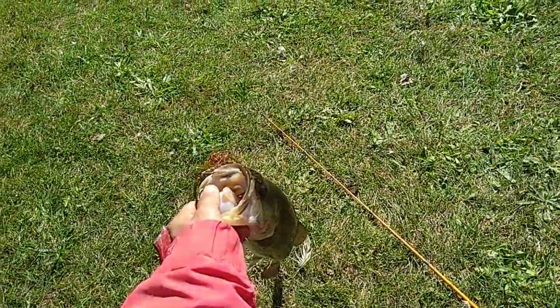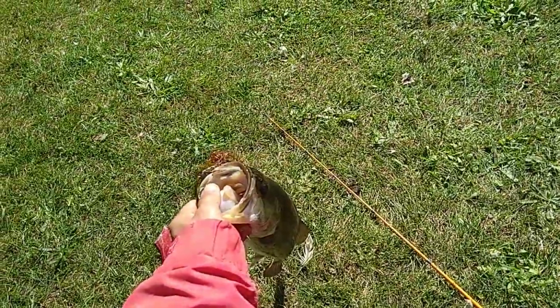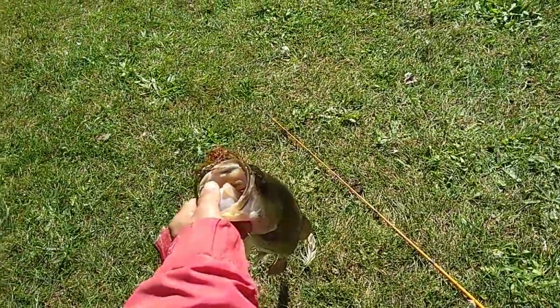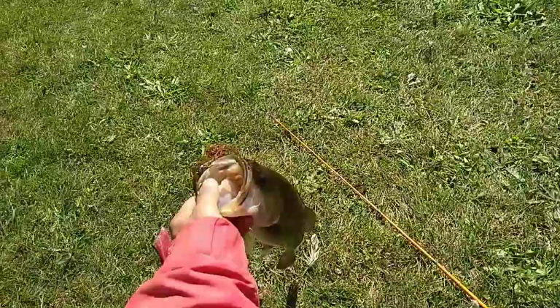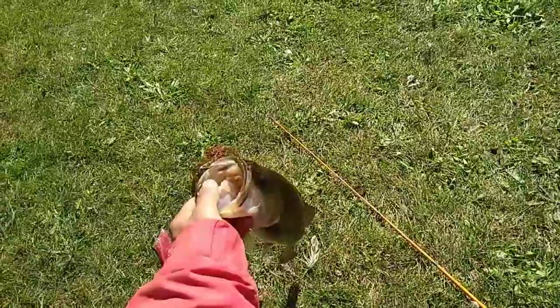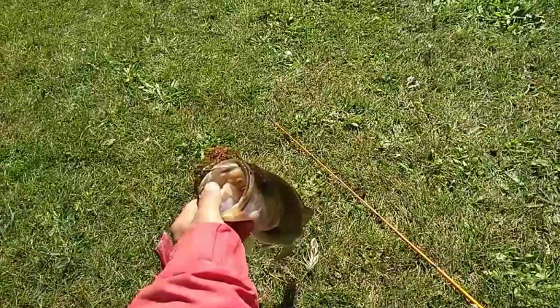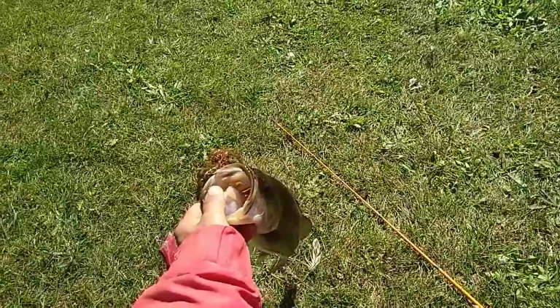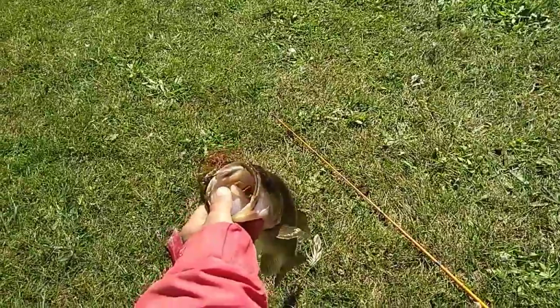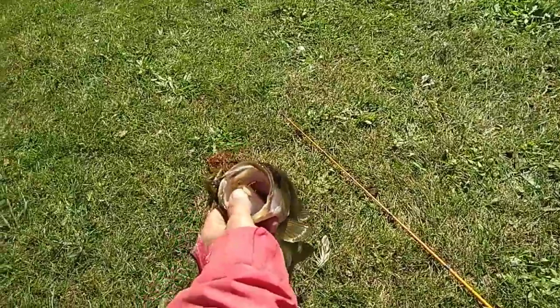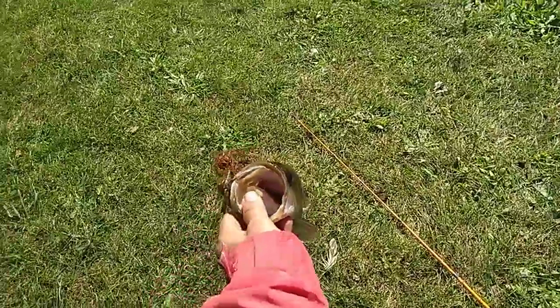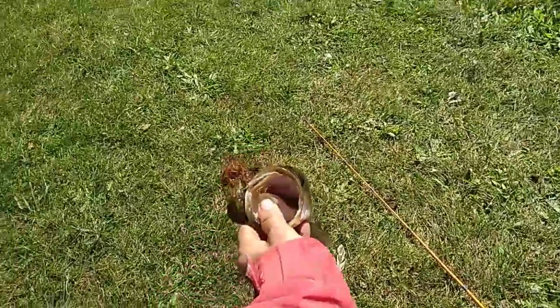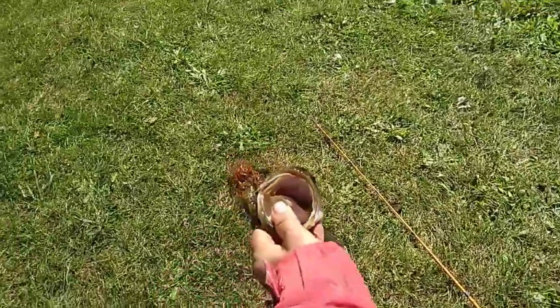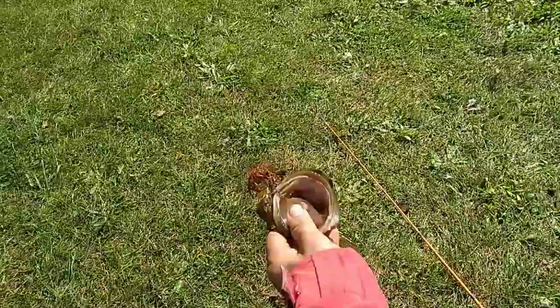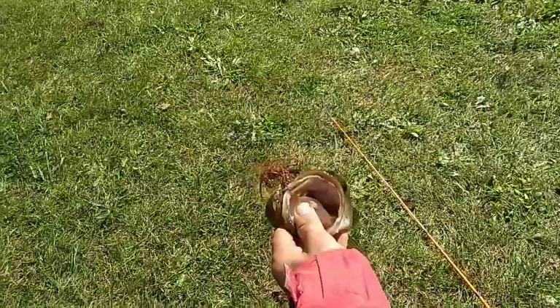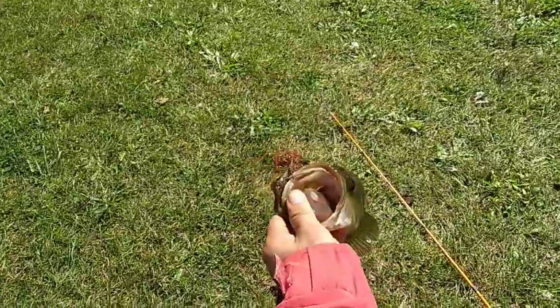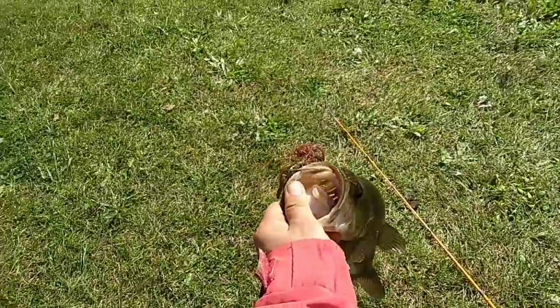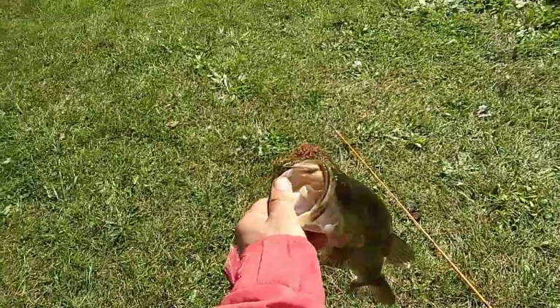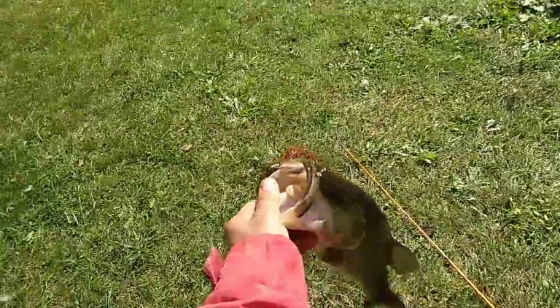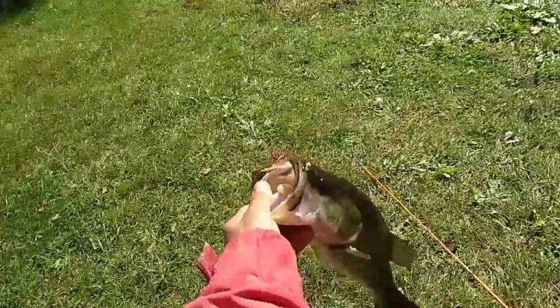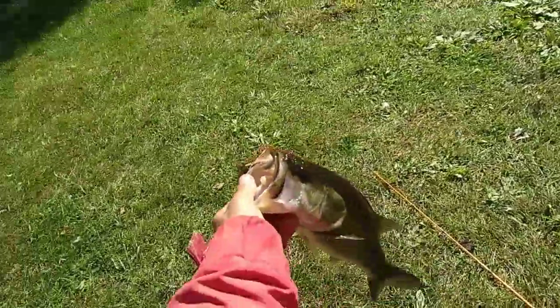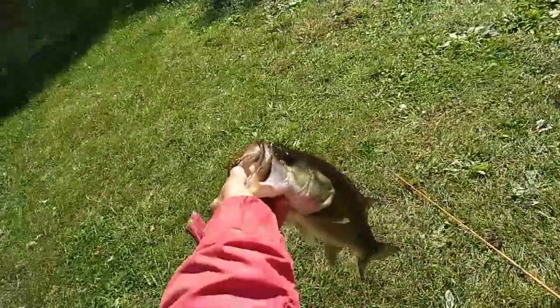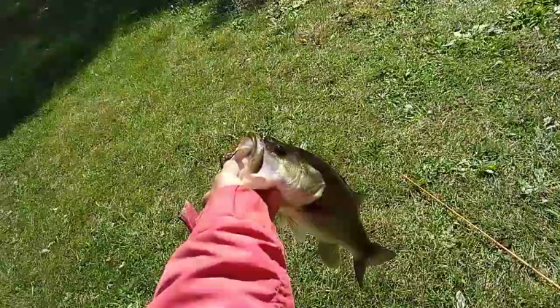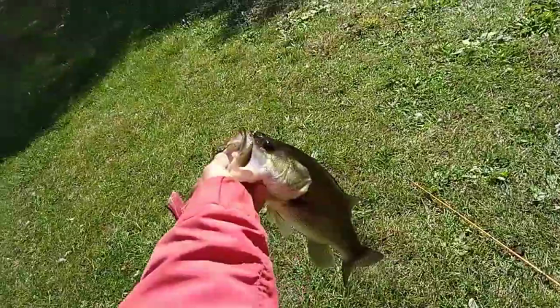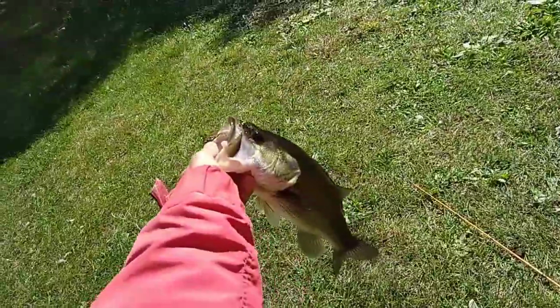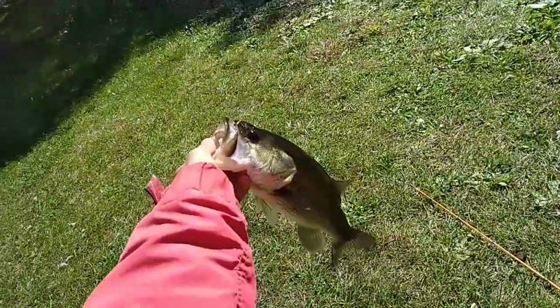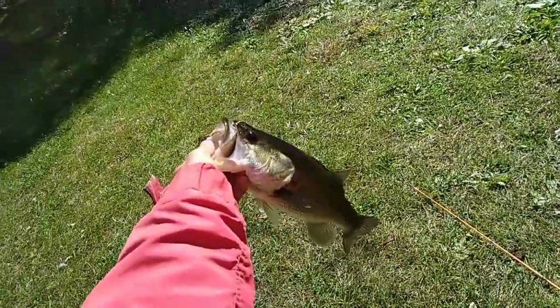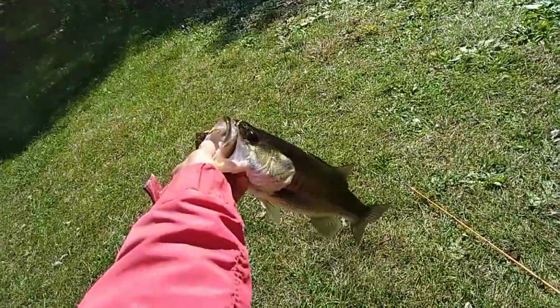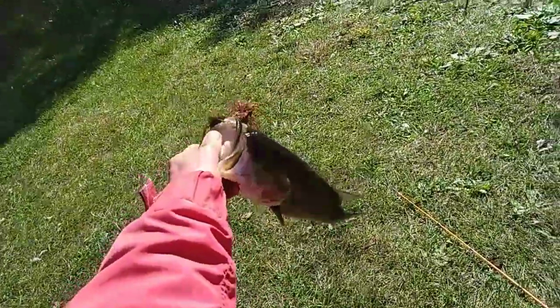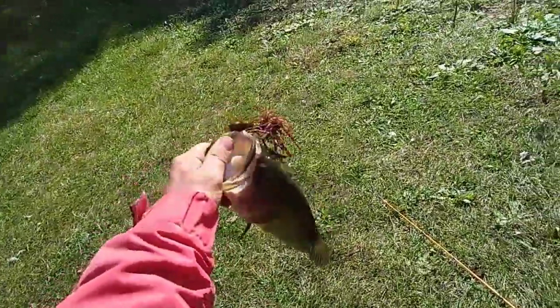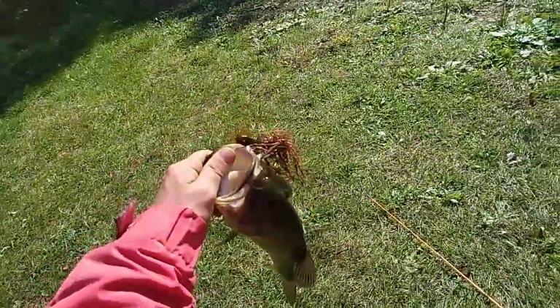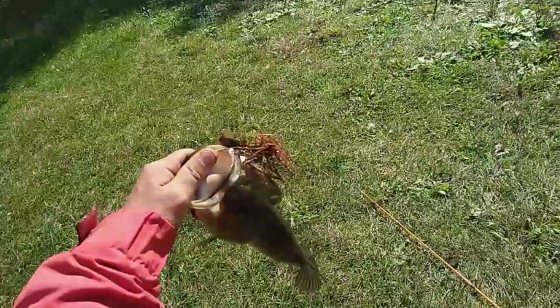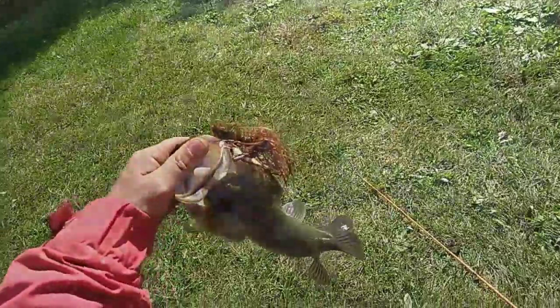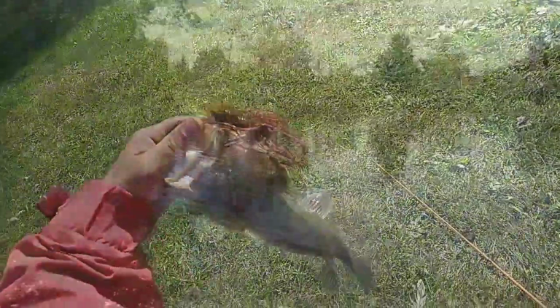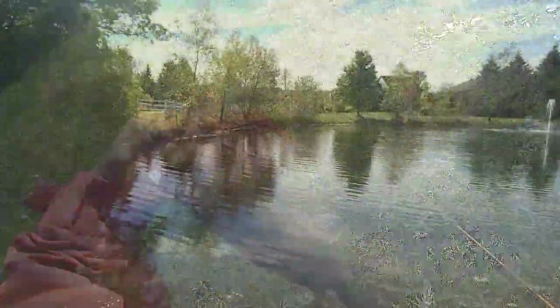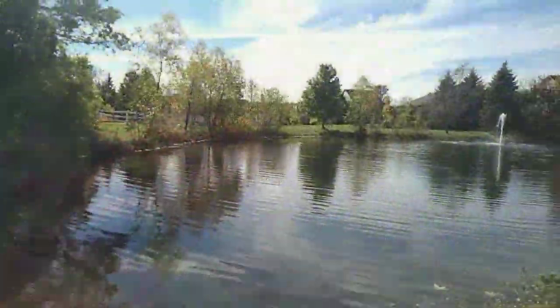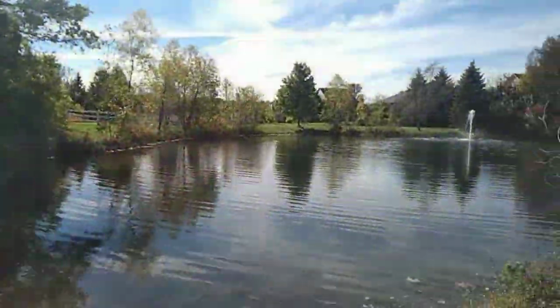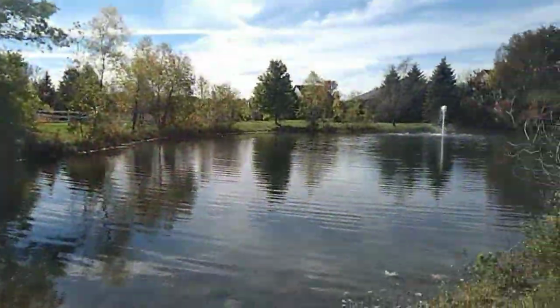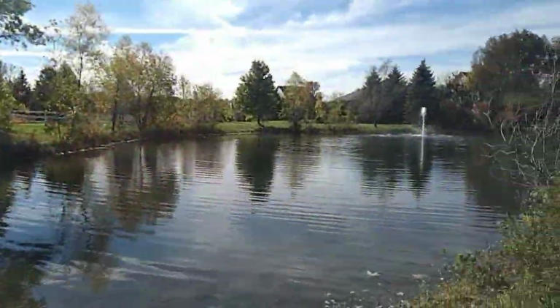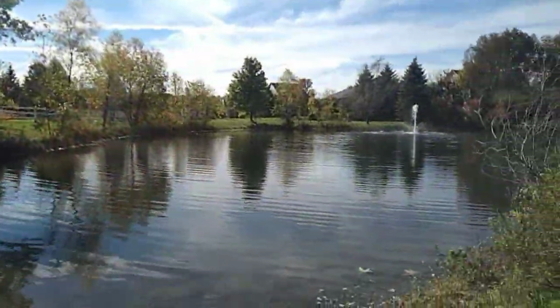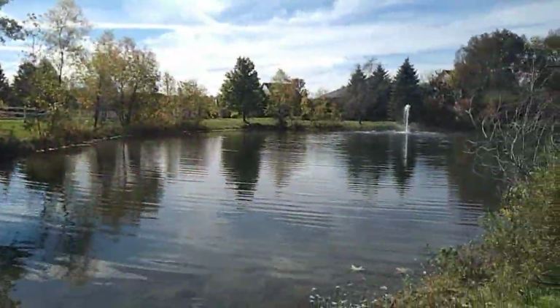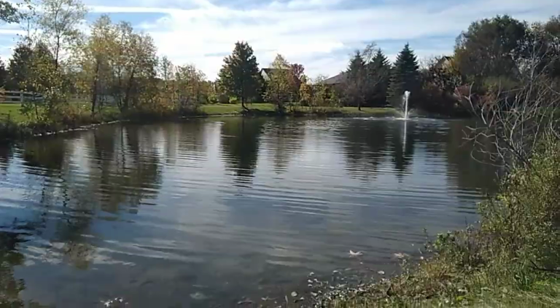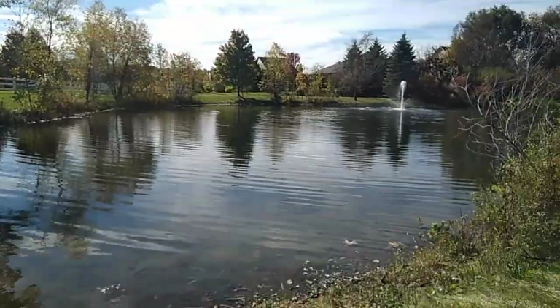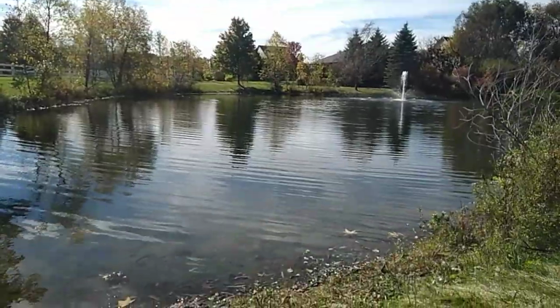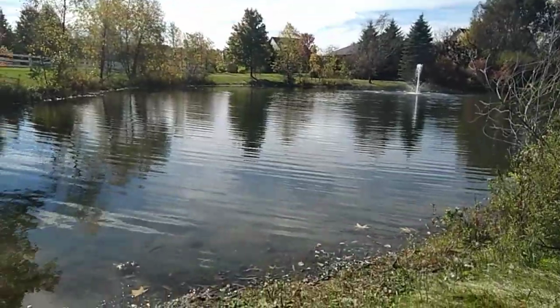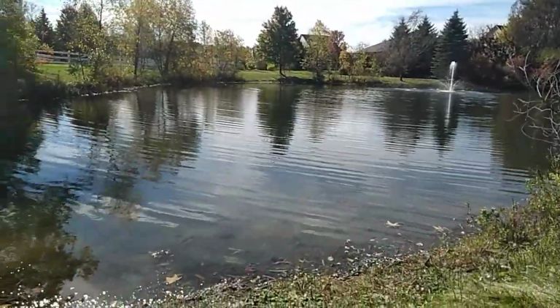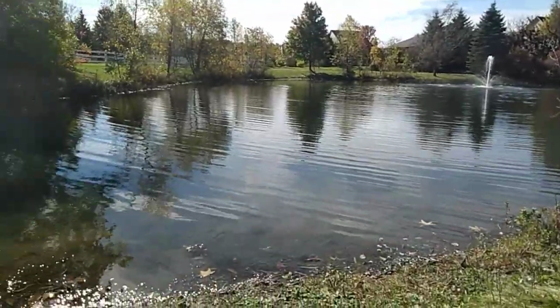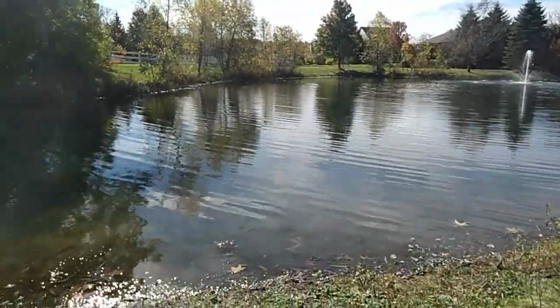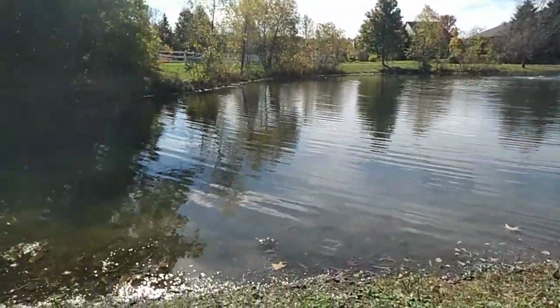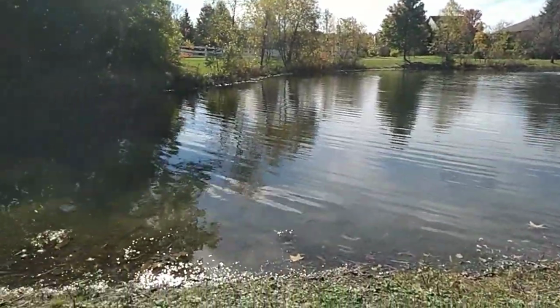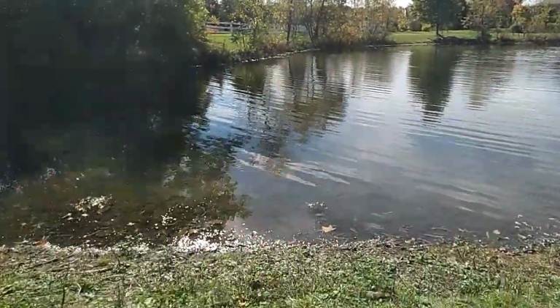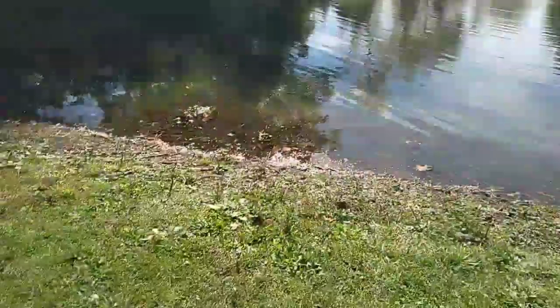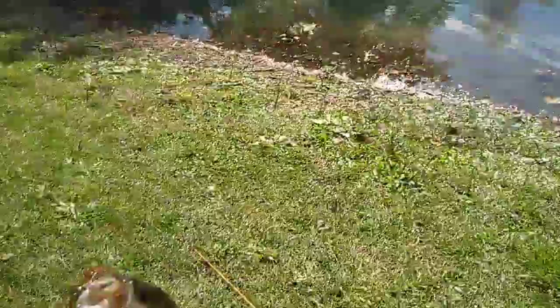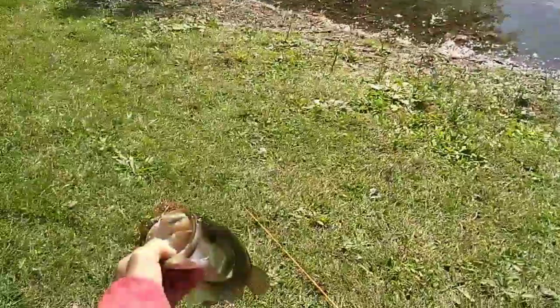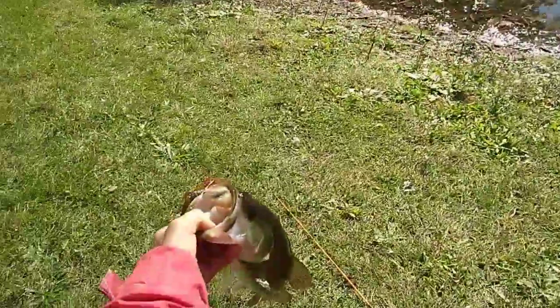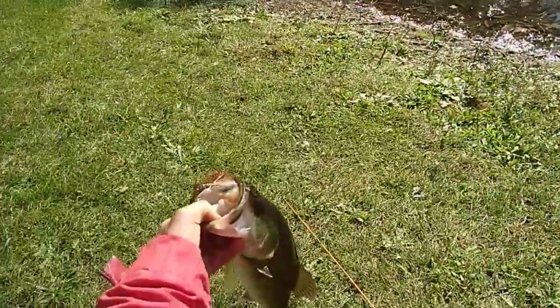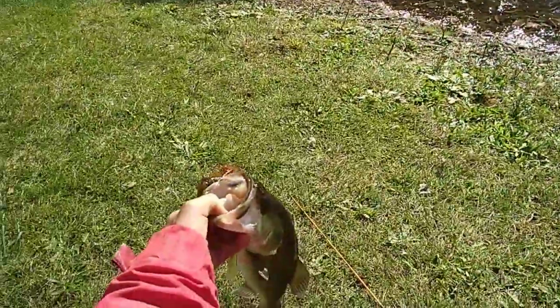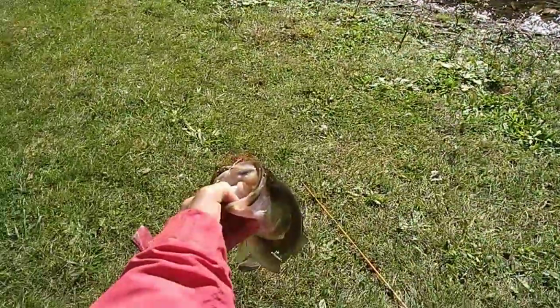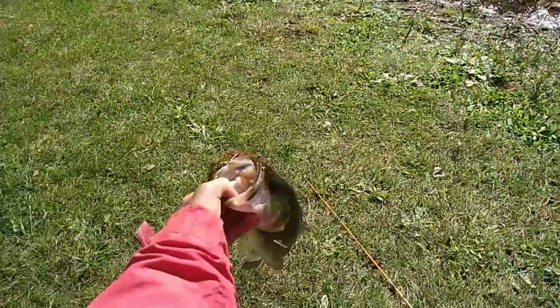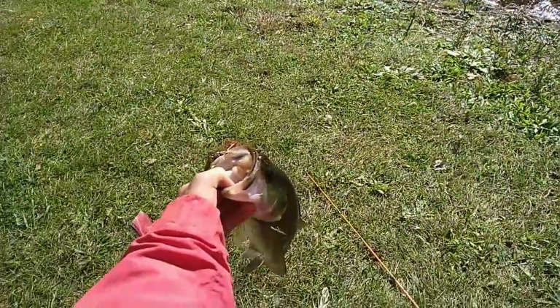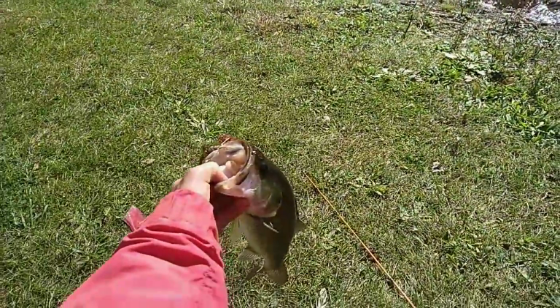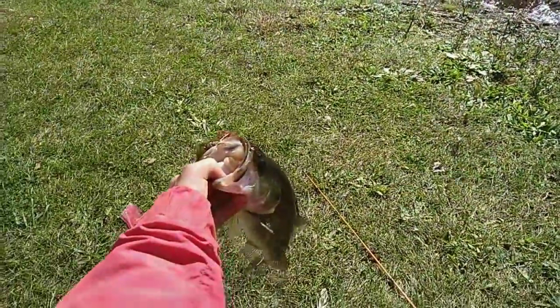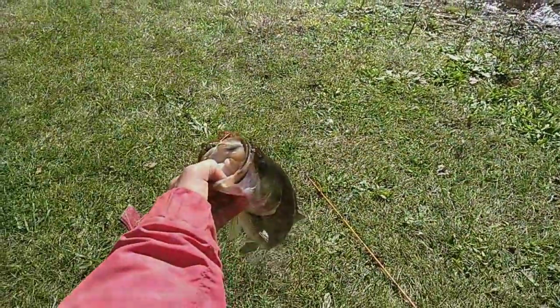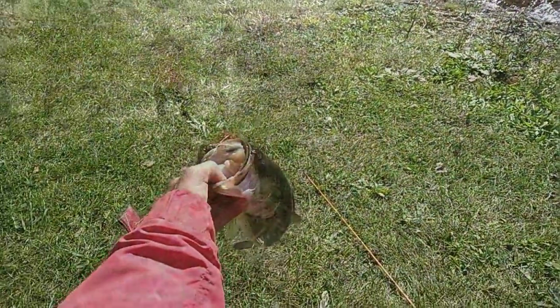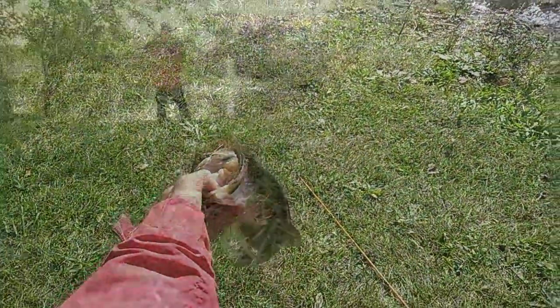Hey guys, I'm going to show you how to do some fall jig fishing at about 50 degrees. I already got one.